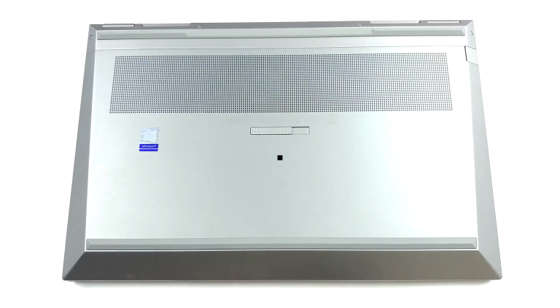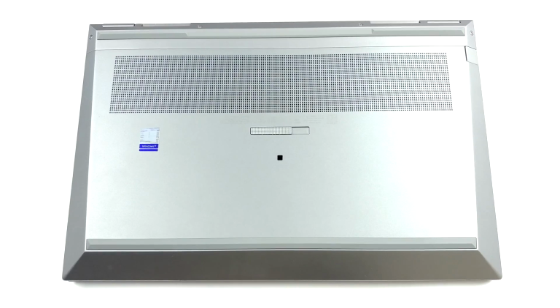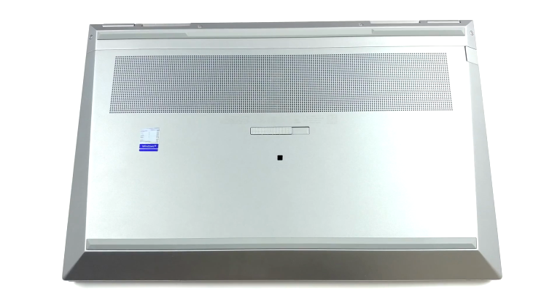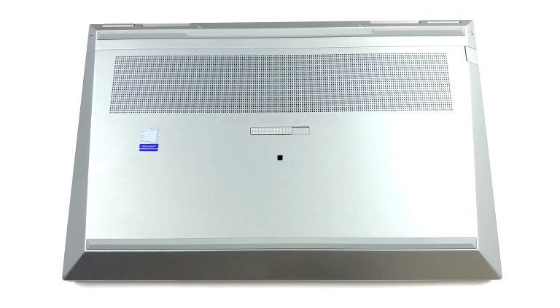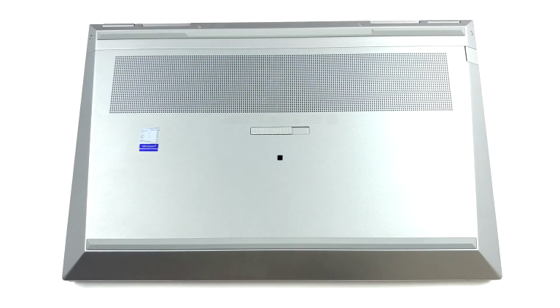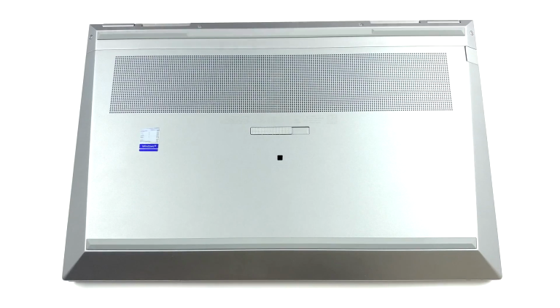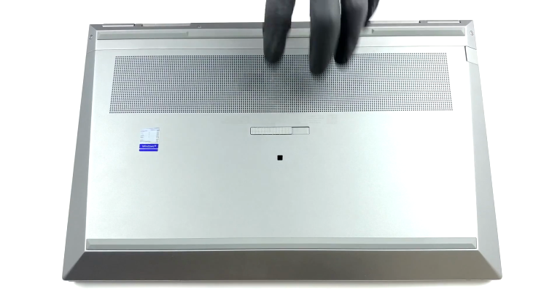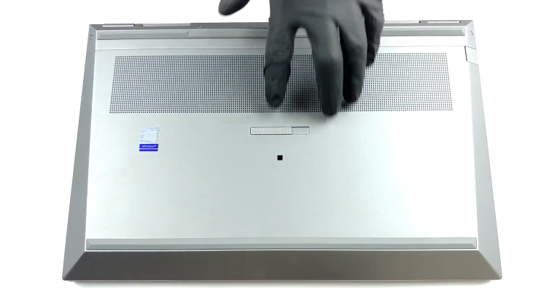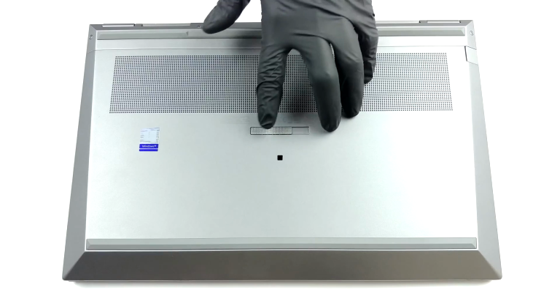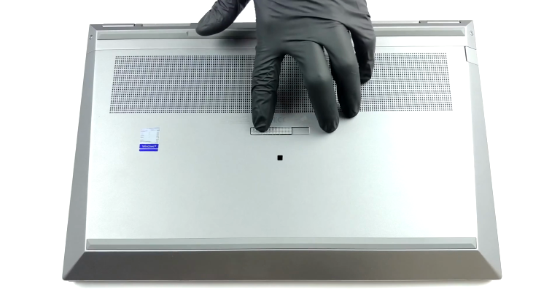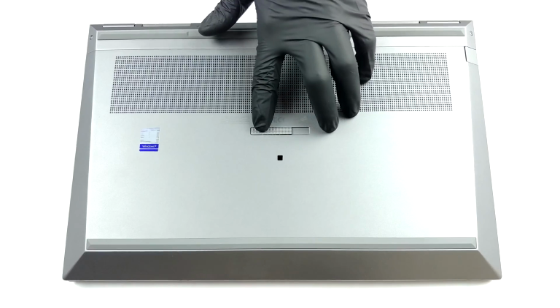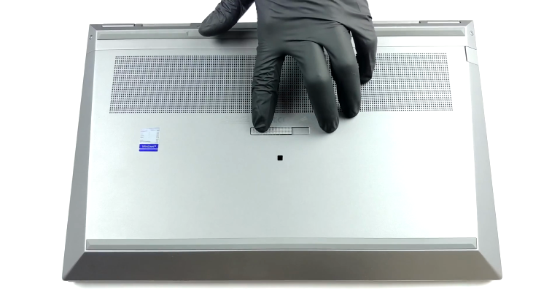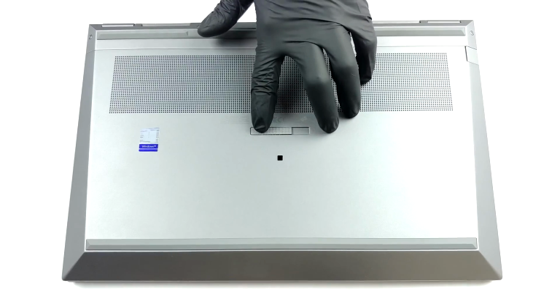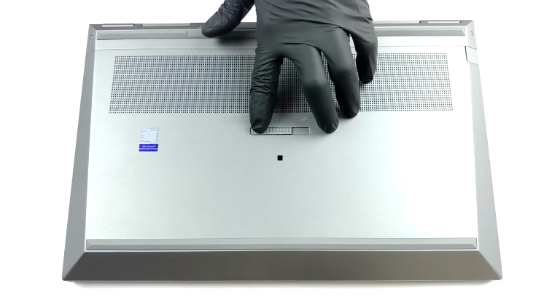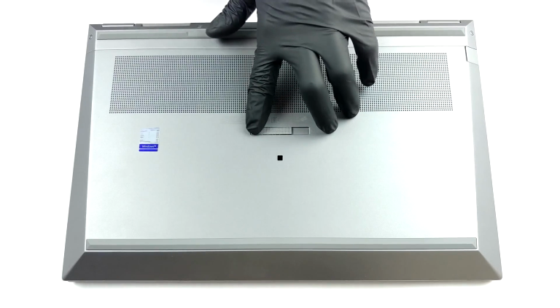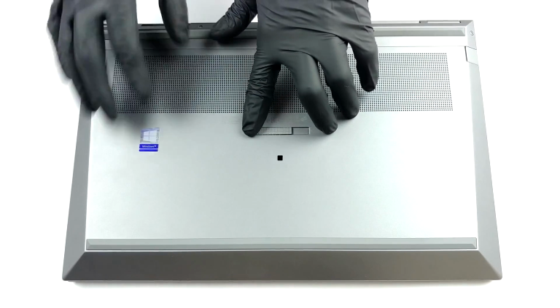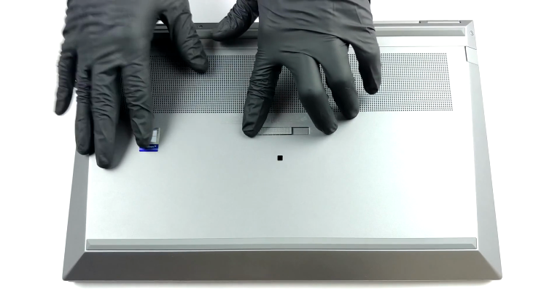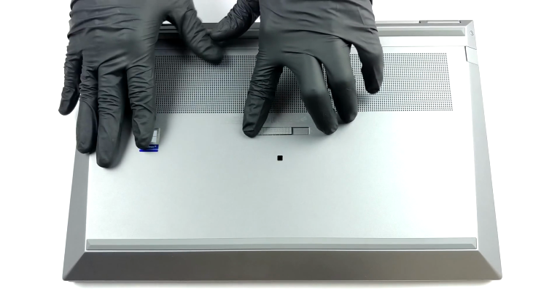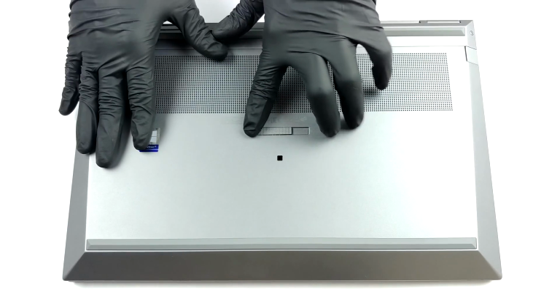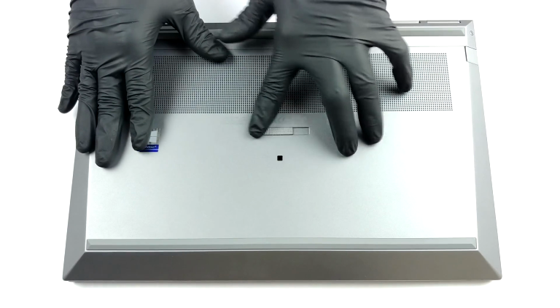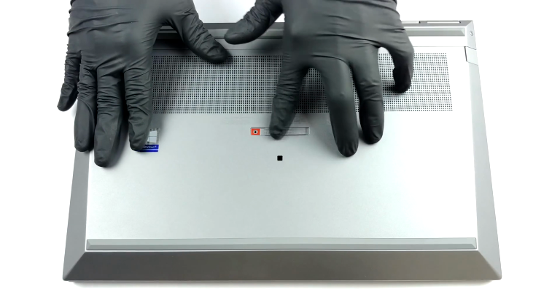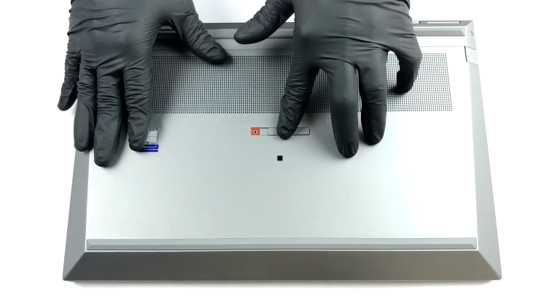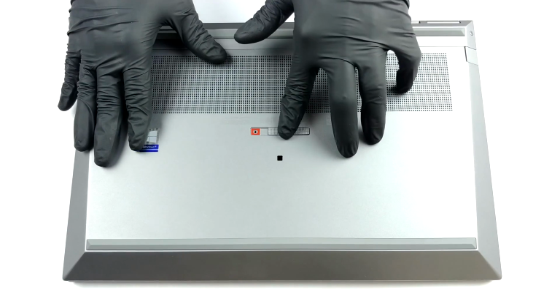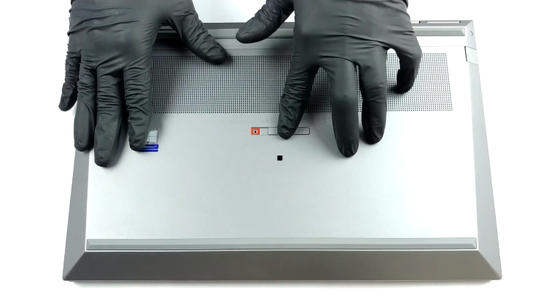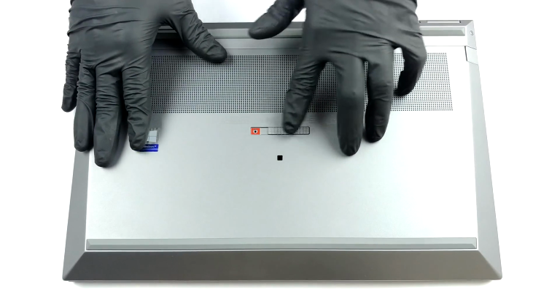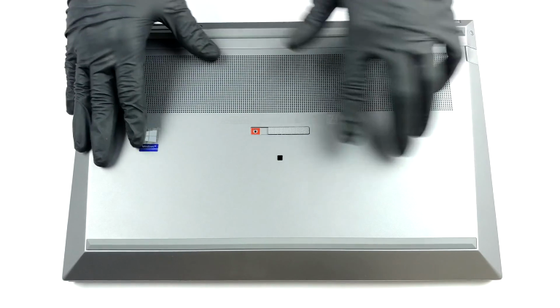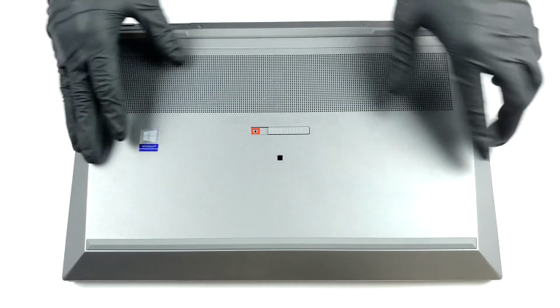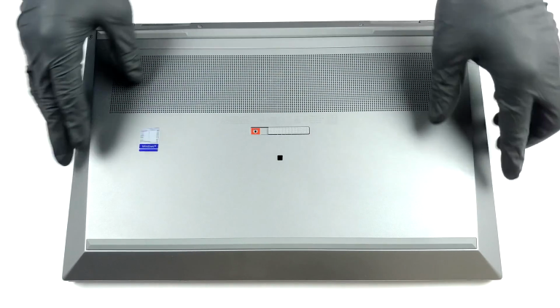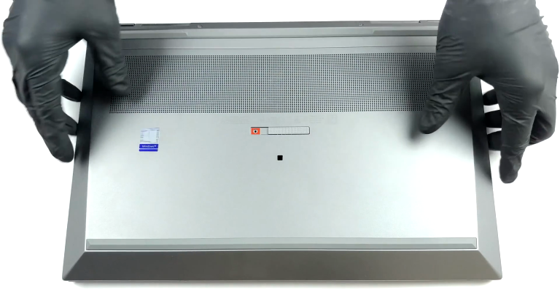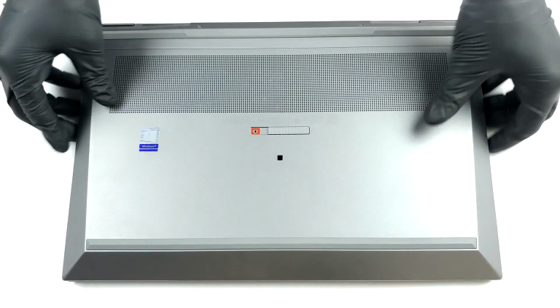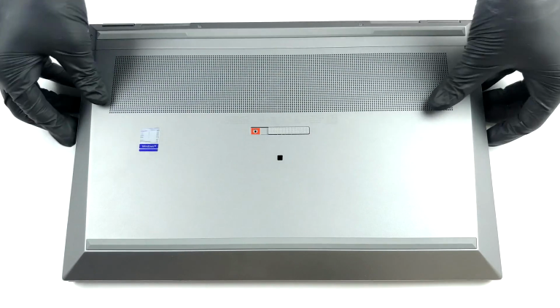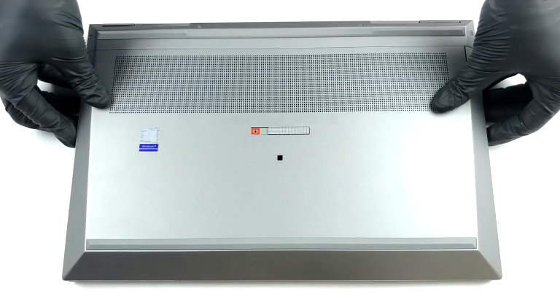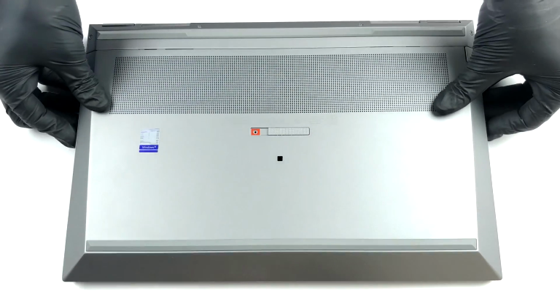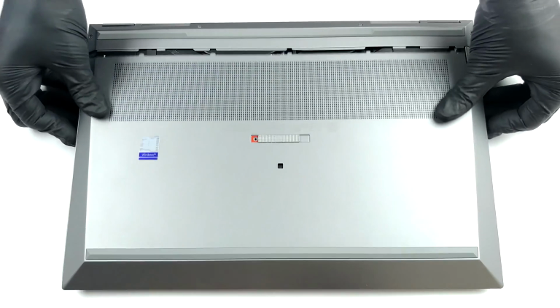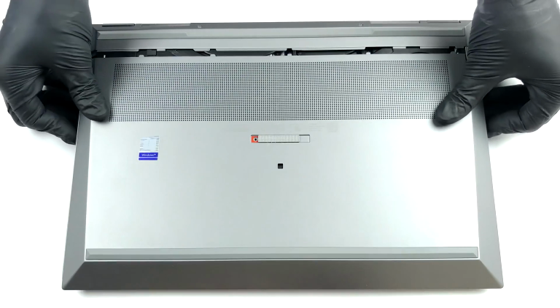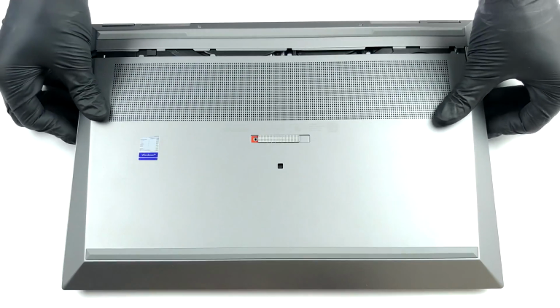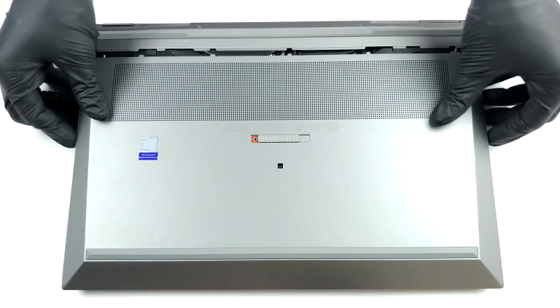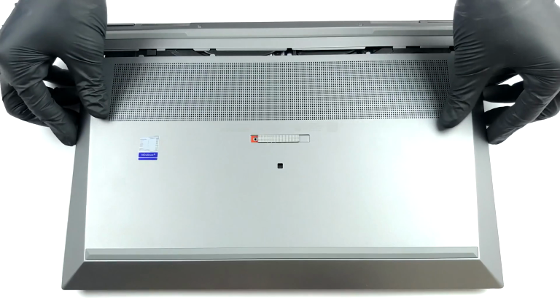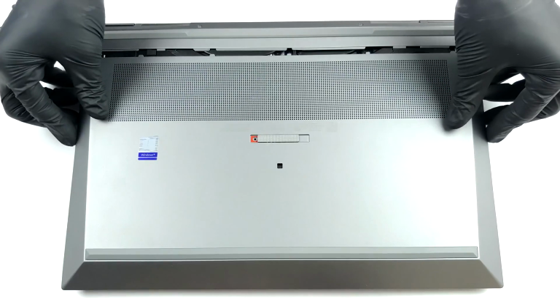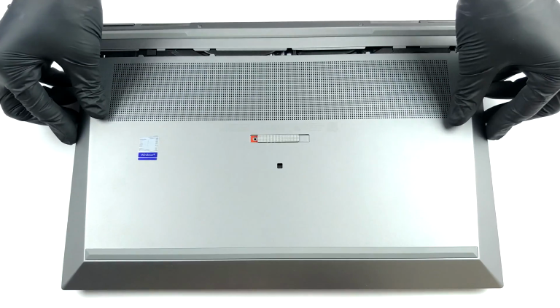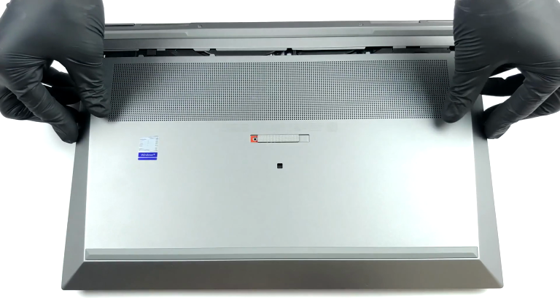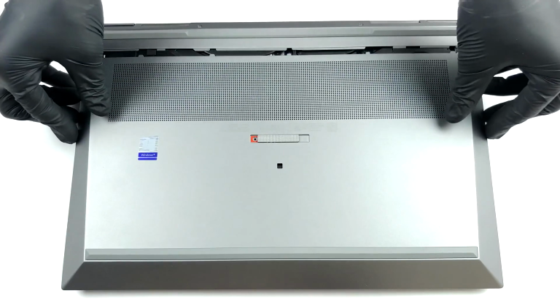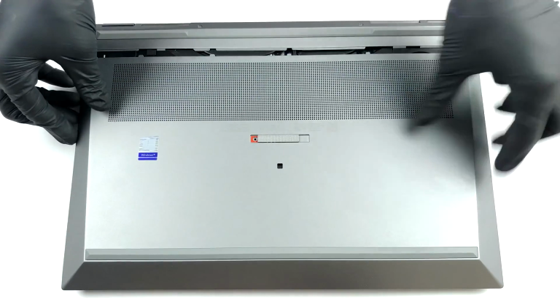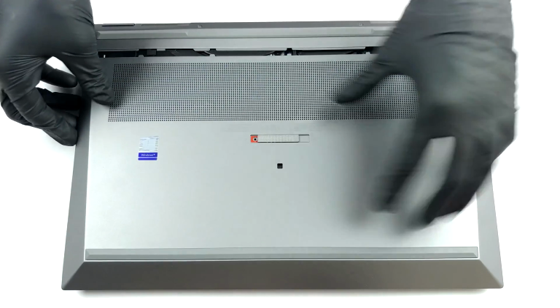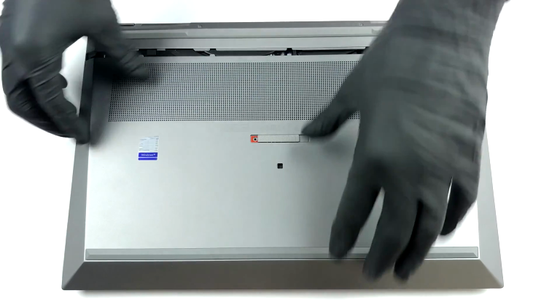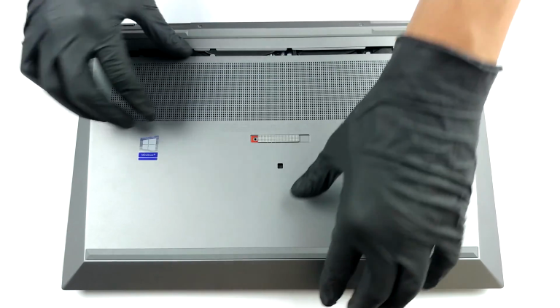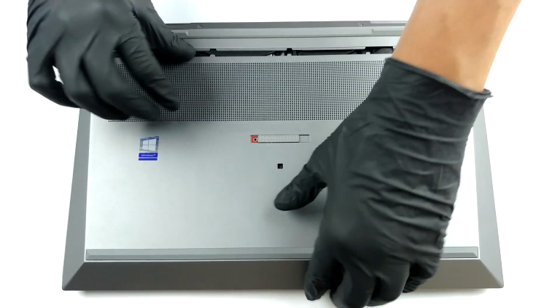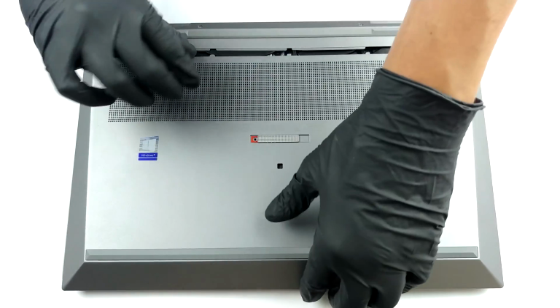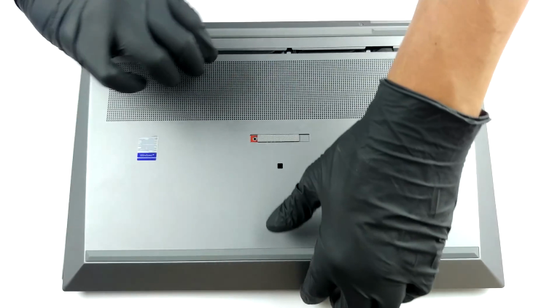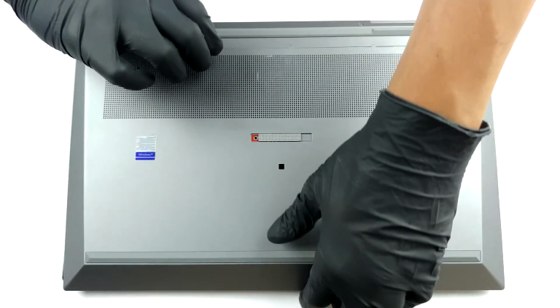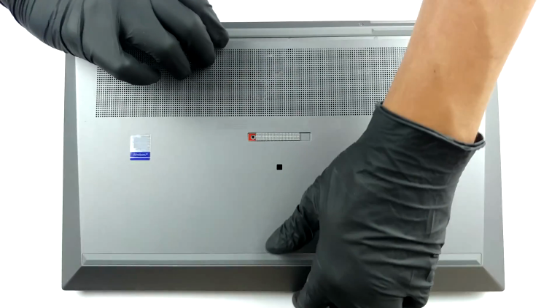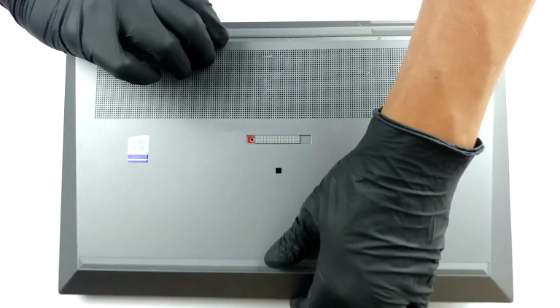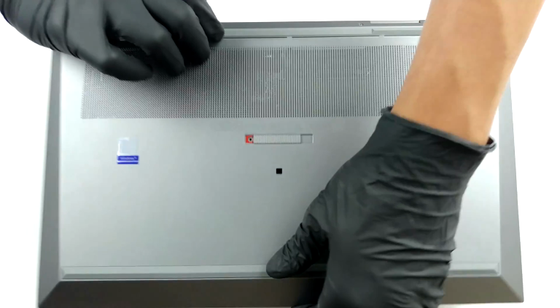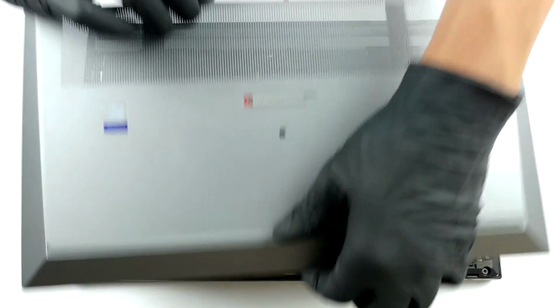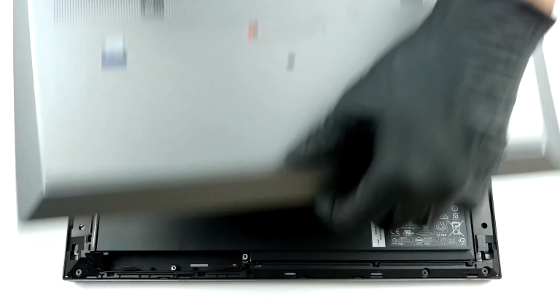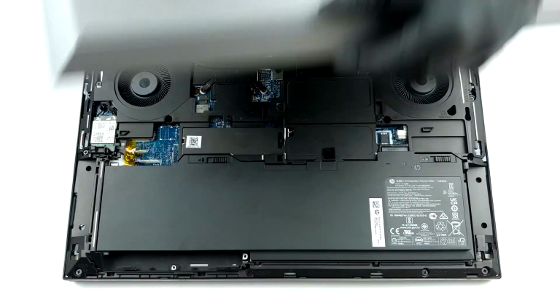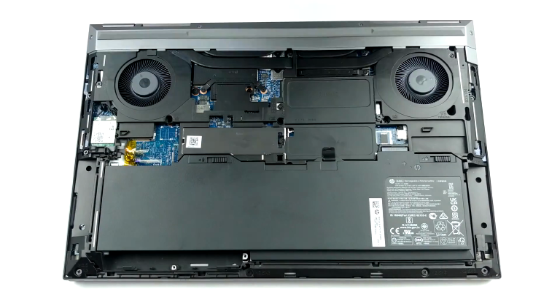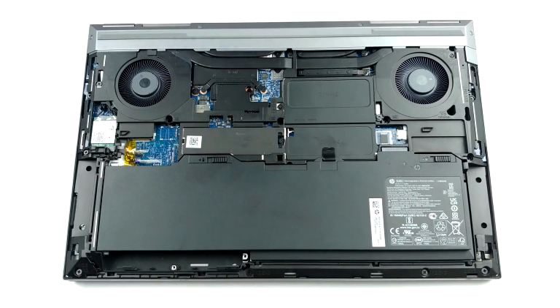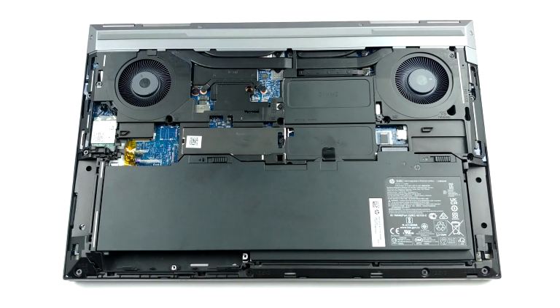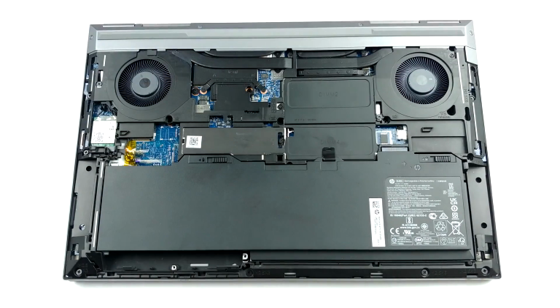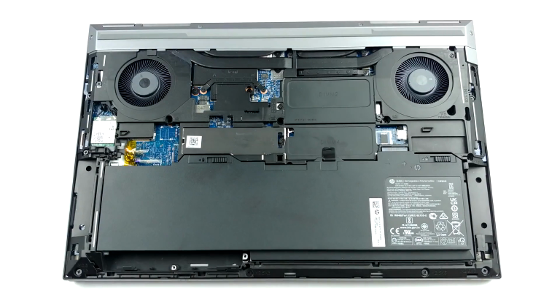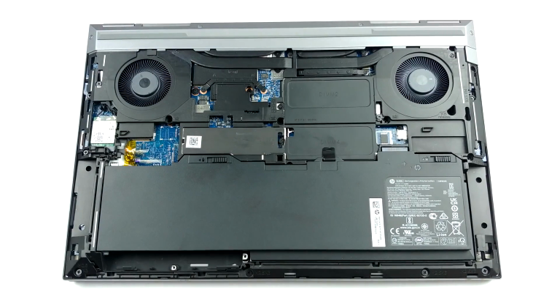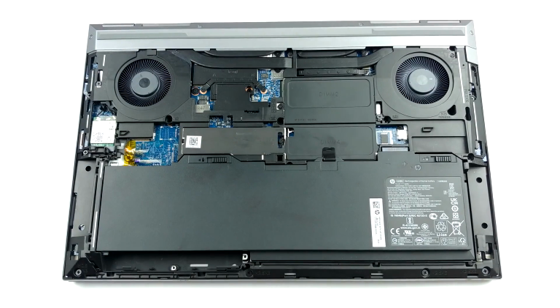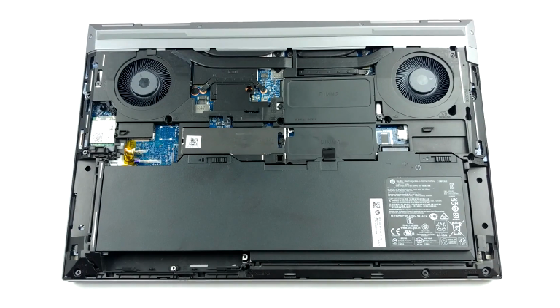Hello, this is Laptop Media, and today we will show you how to open the HP ZBook Fury 15 G7 and what's inside of it.